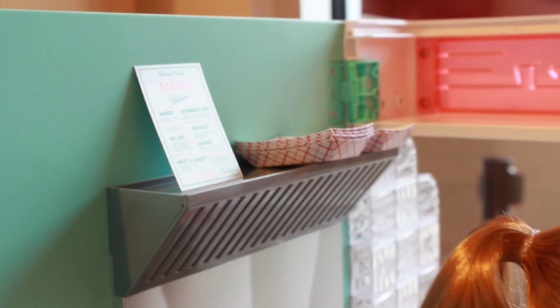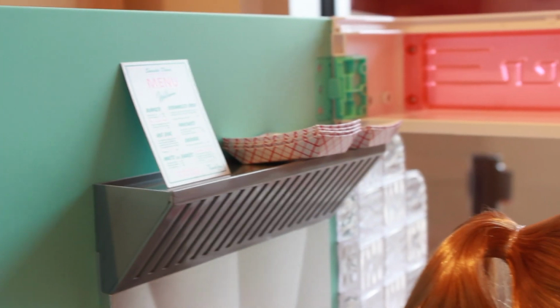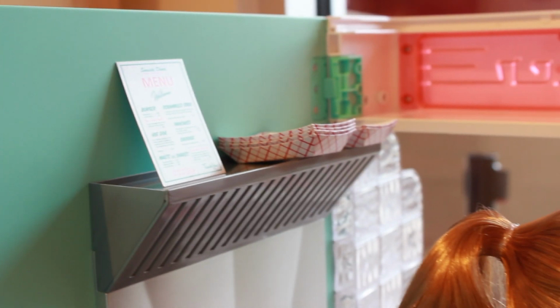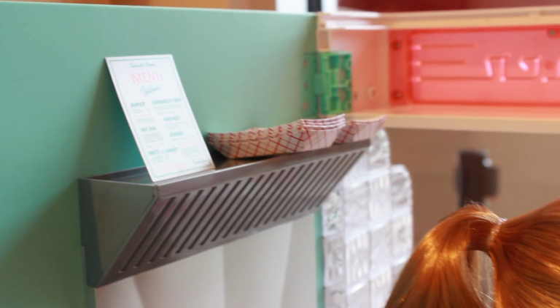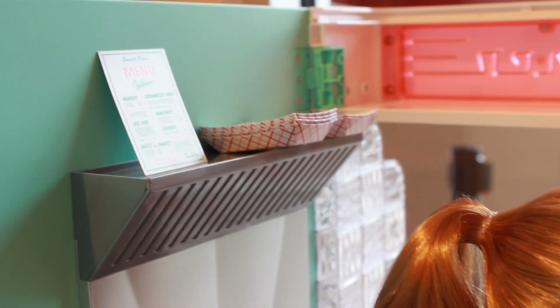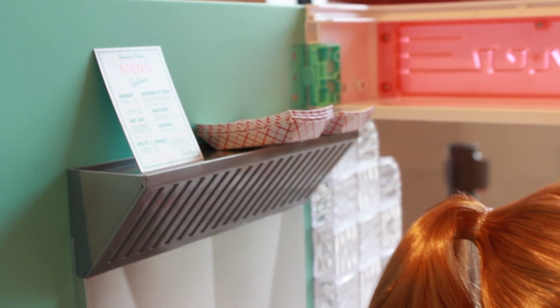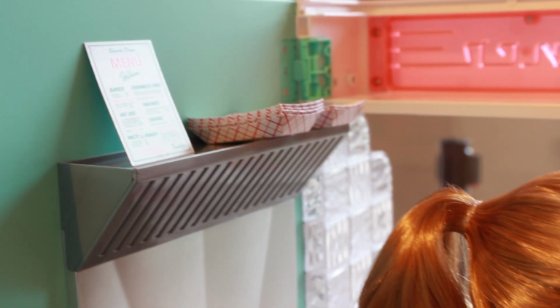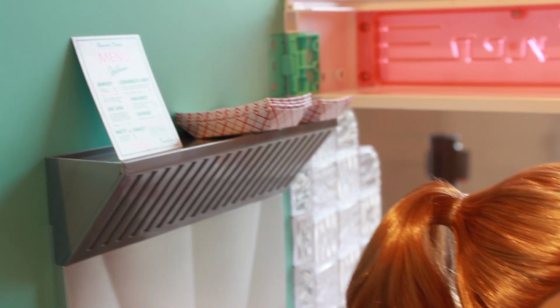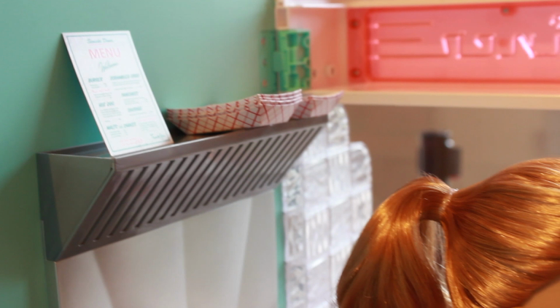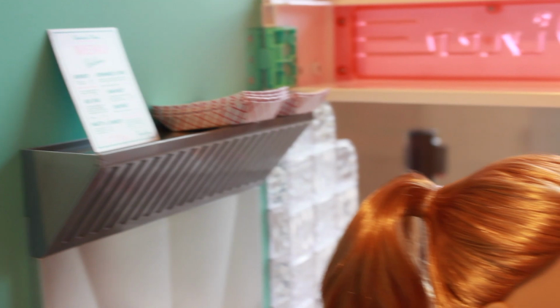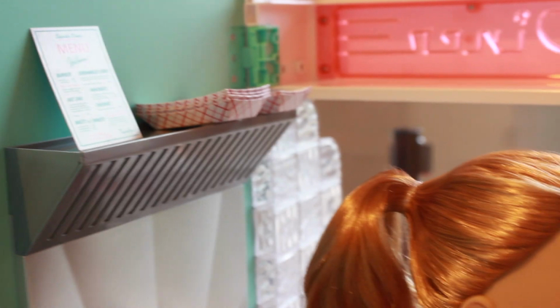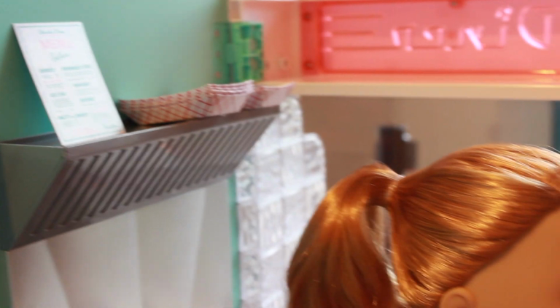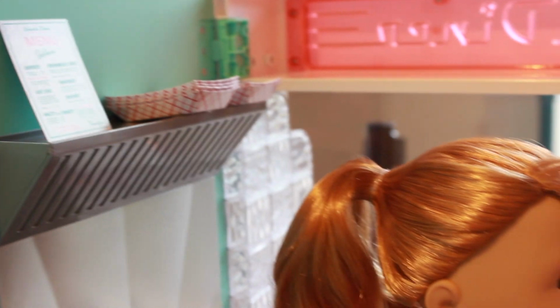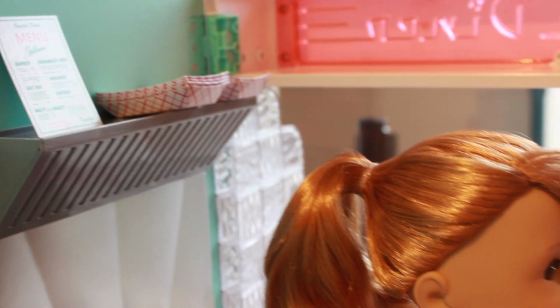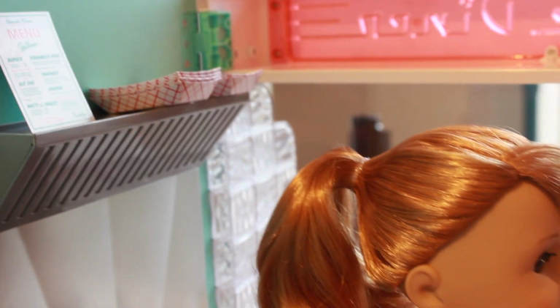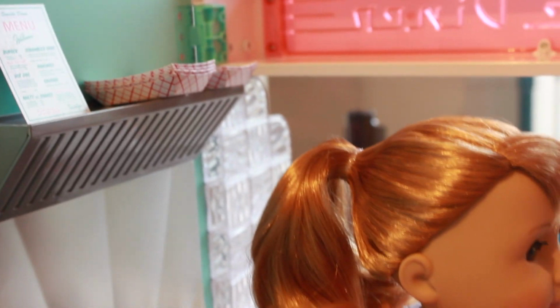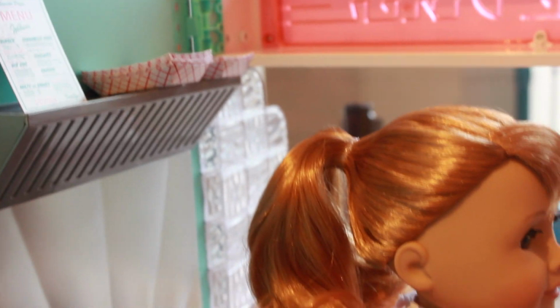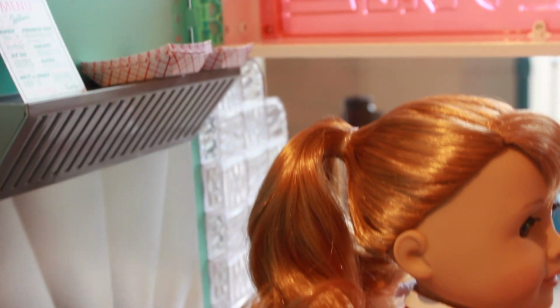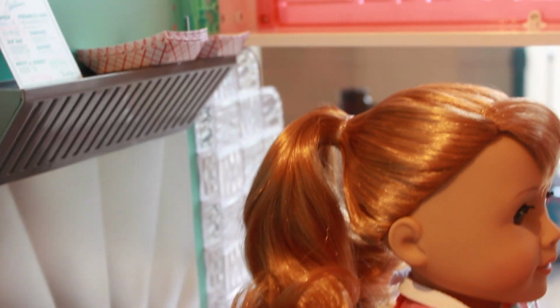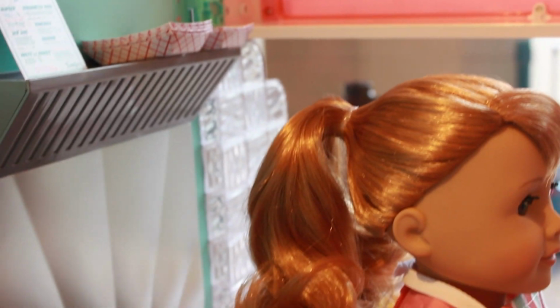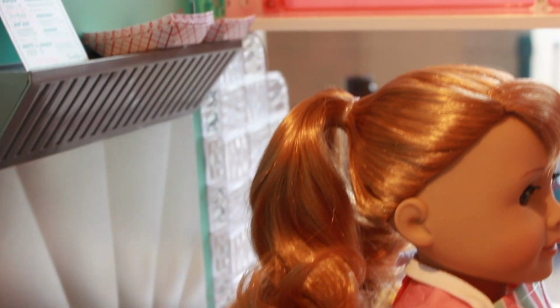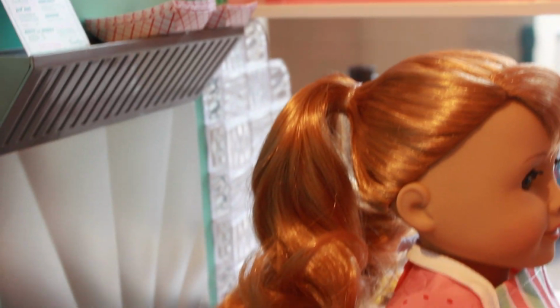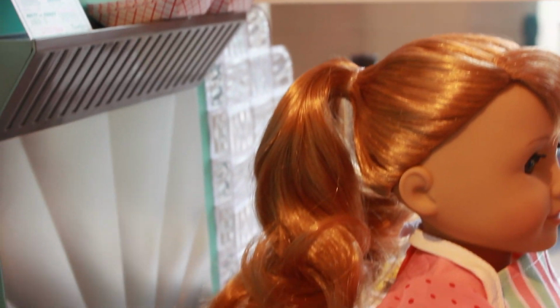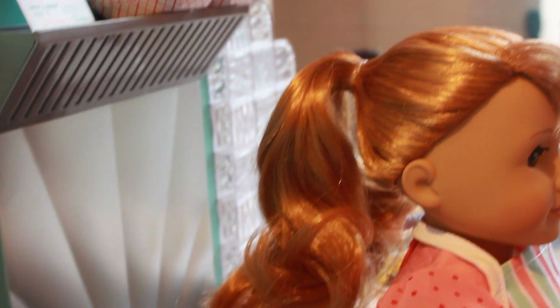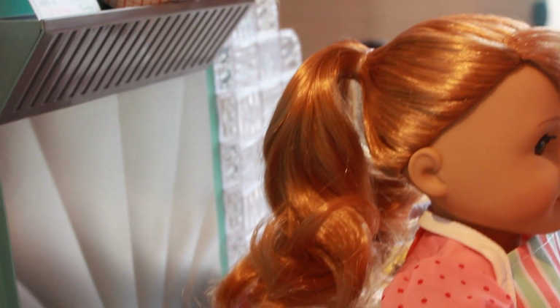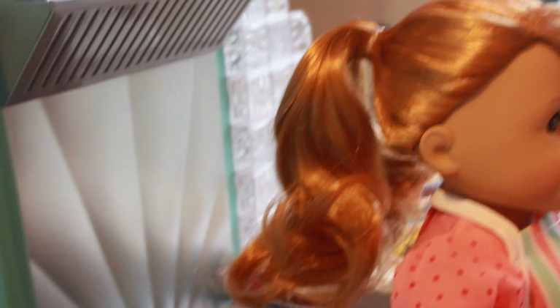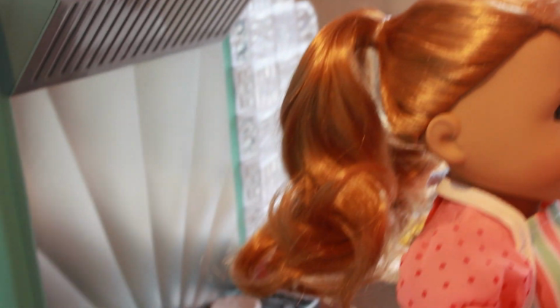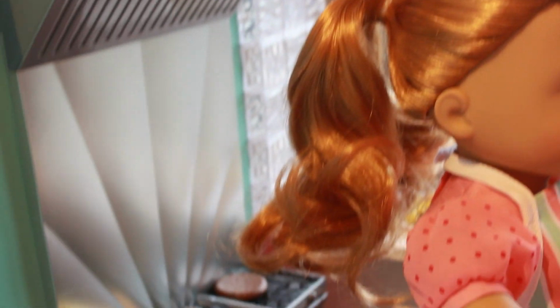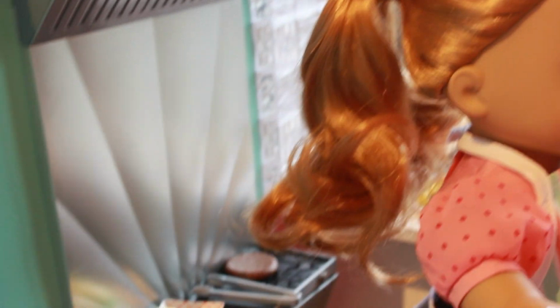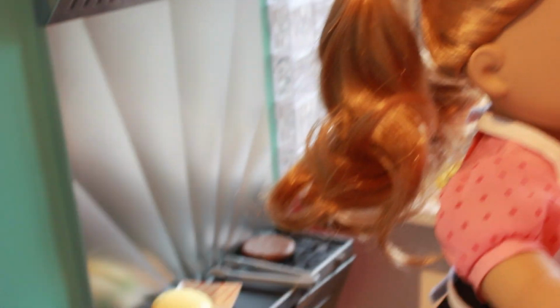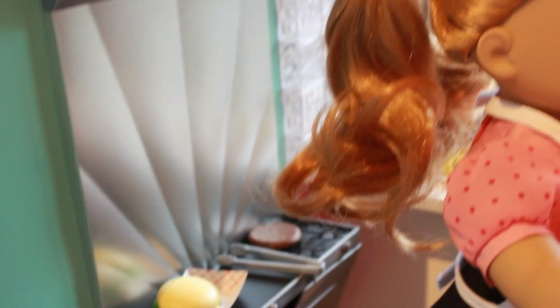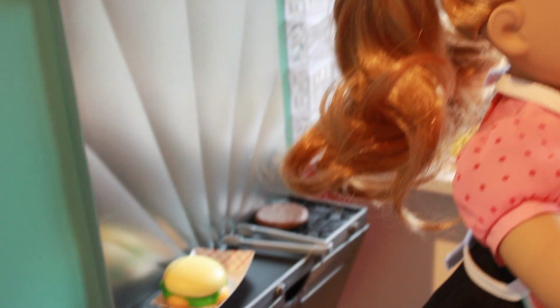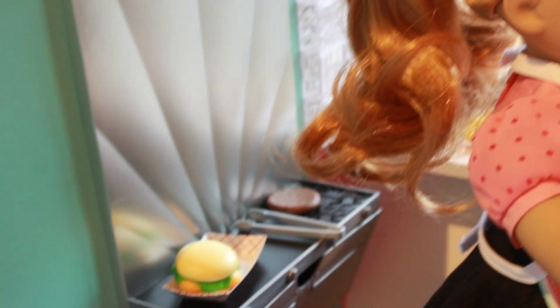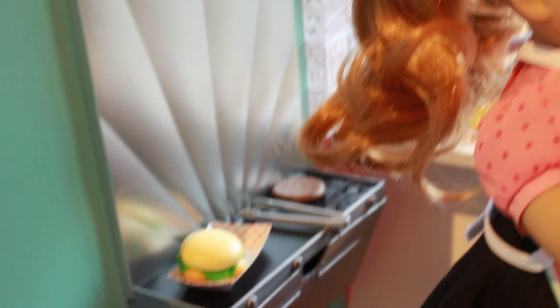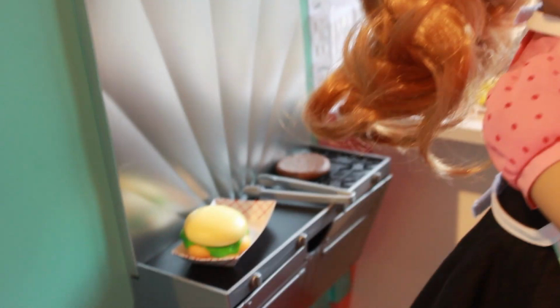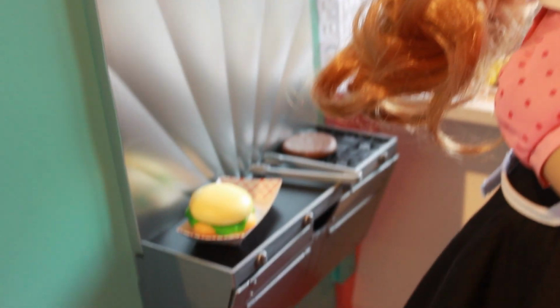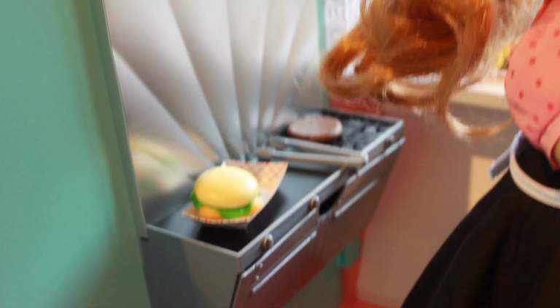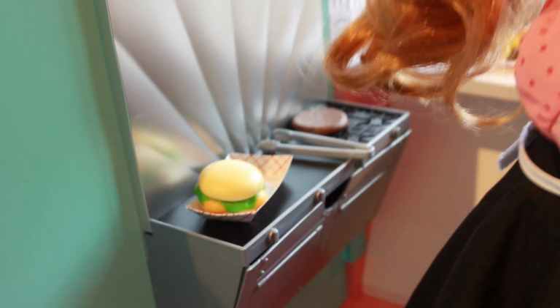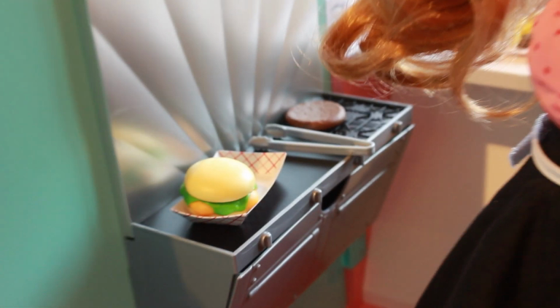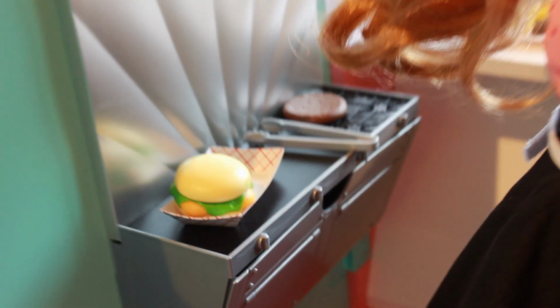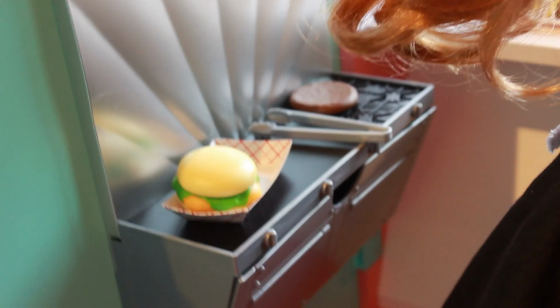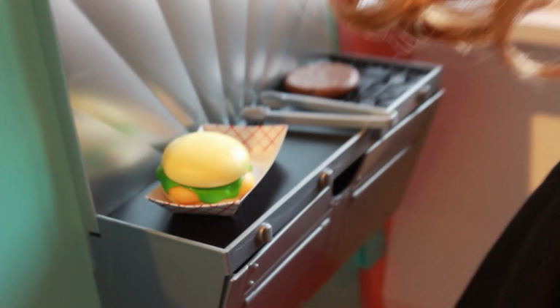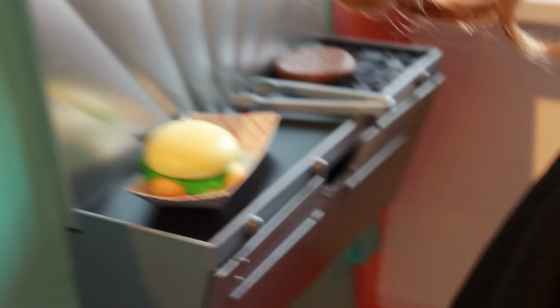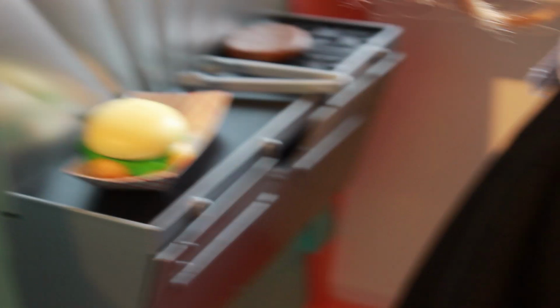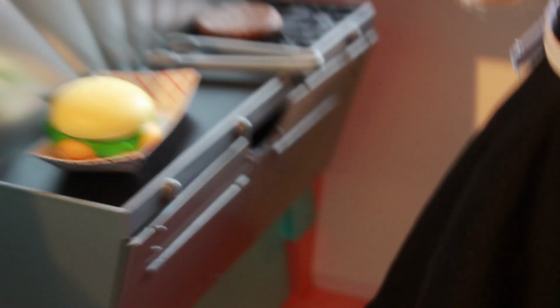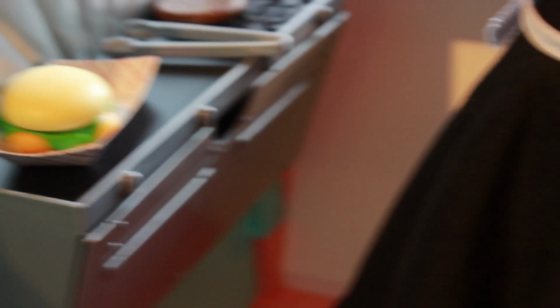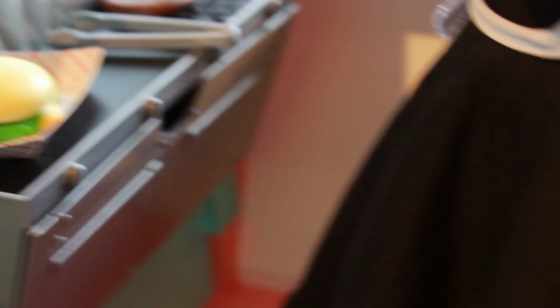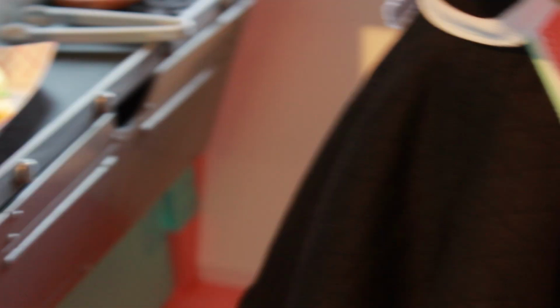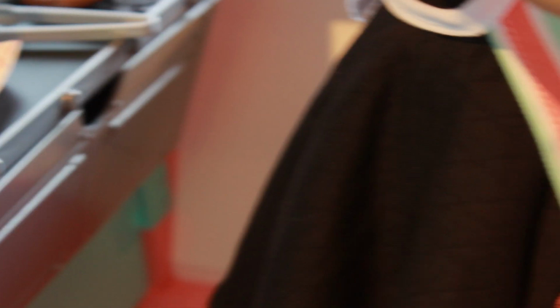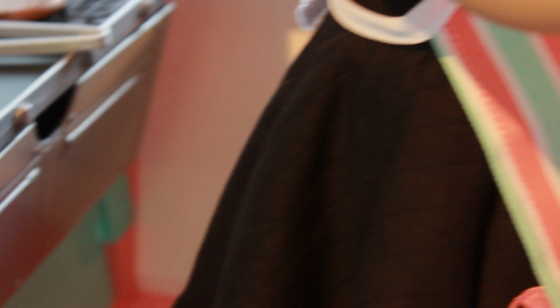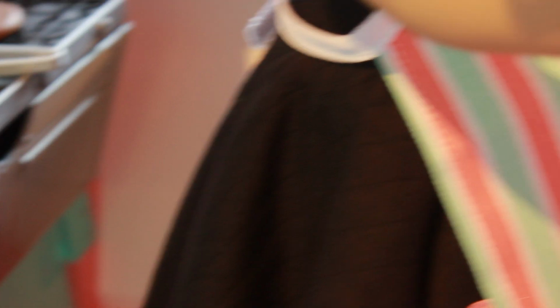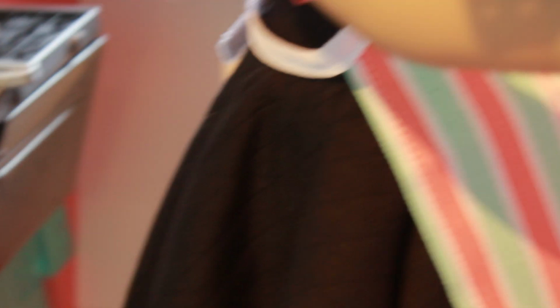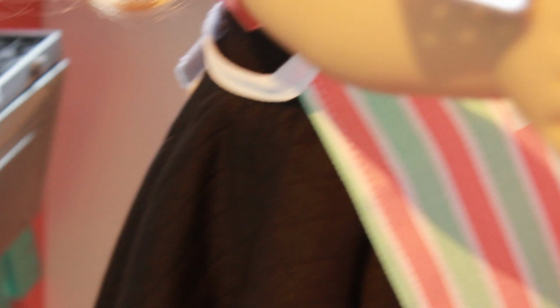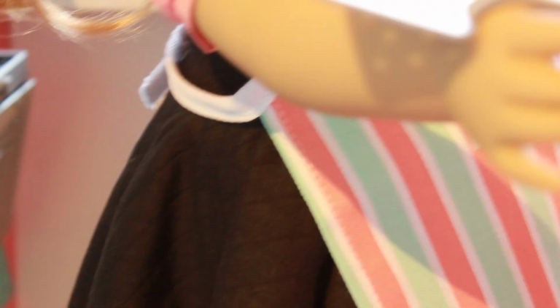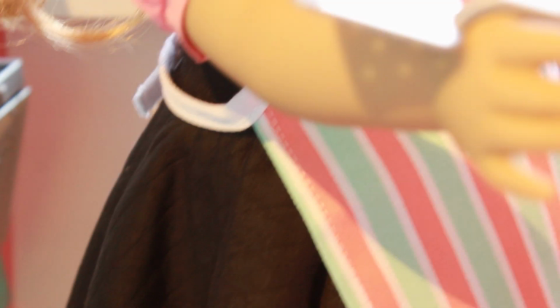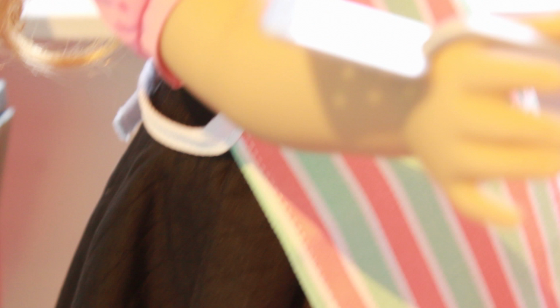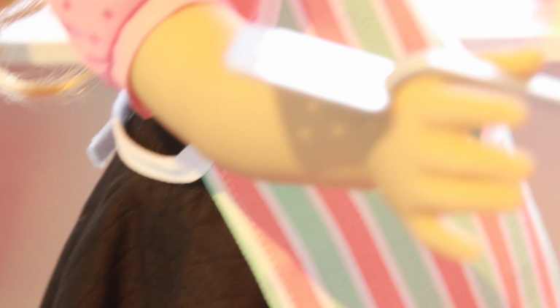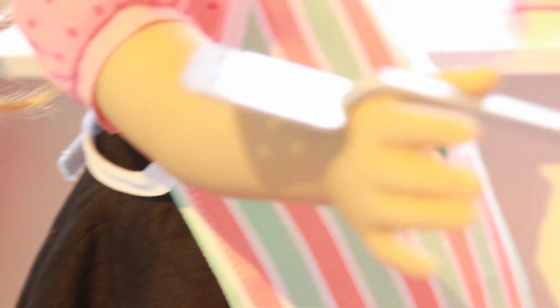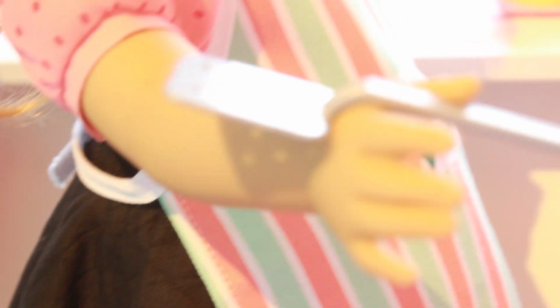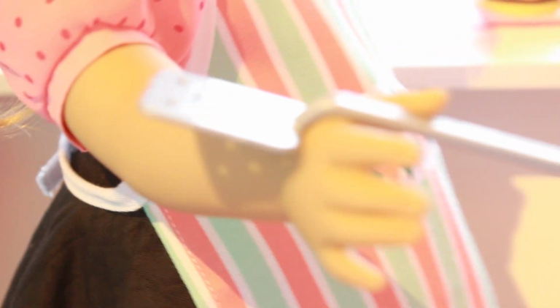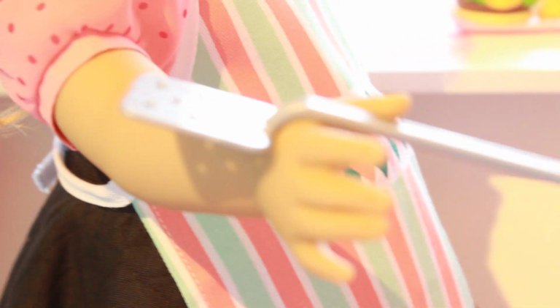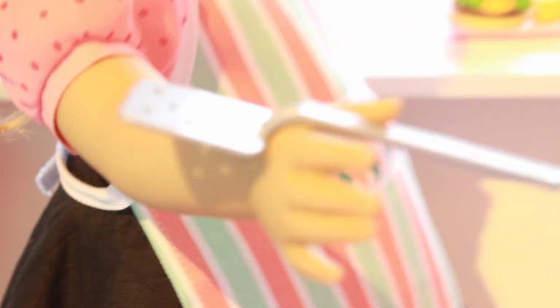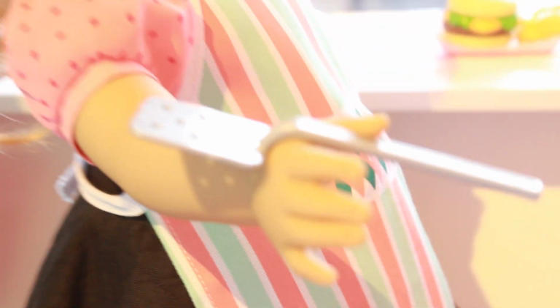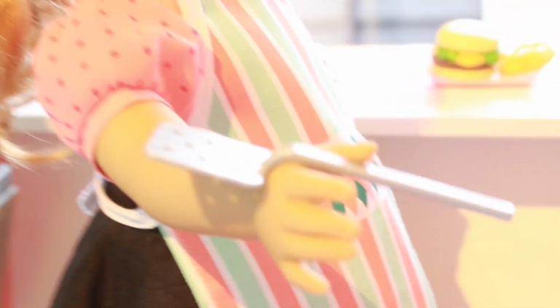And here is a closer look at the little kitchen area of the diner. It has an adorable little stove to cook Mary Ellen's burgers on.